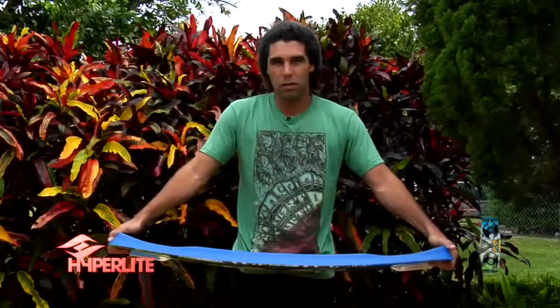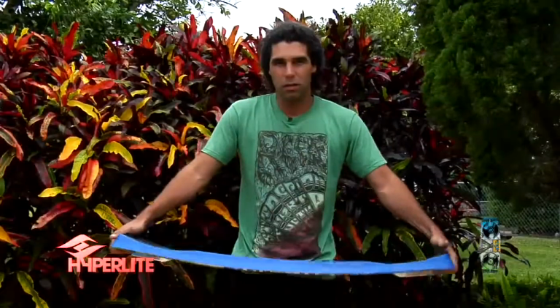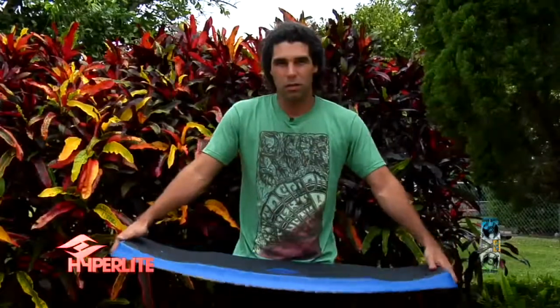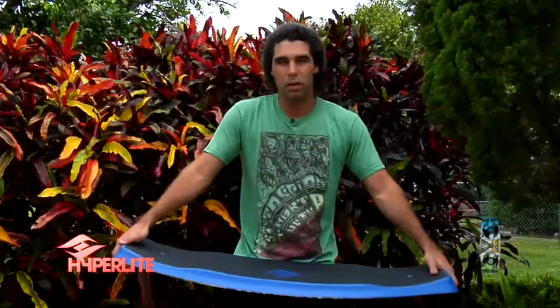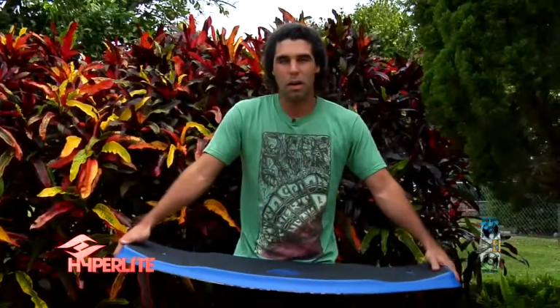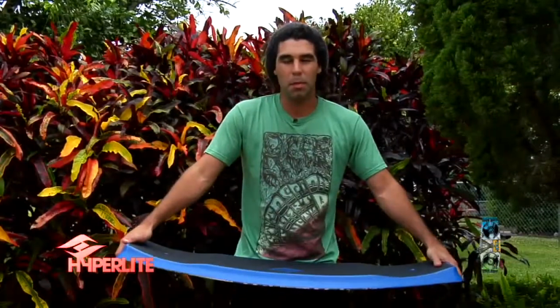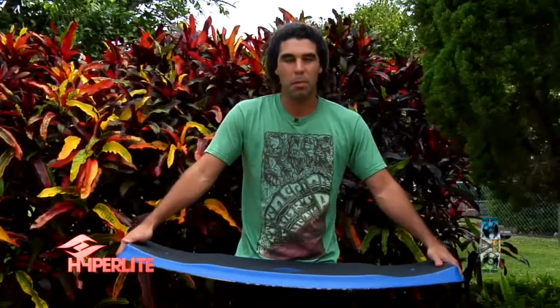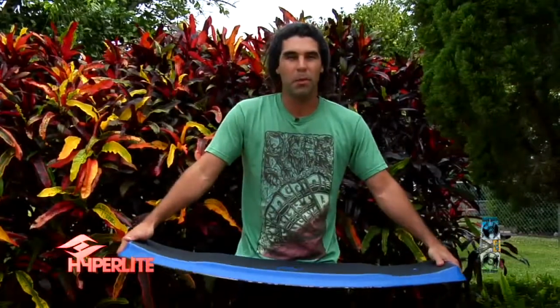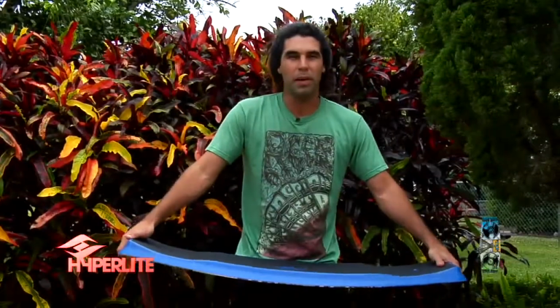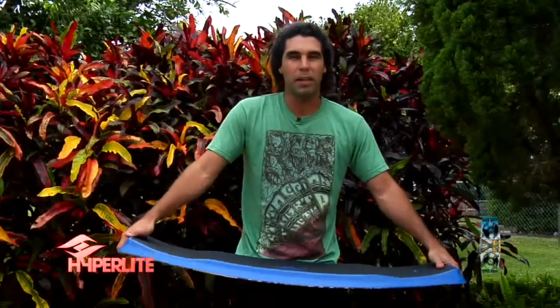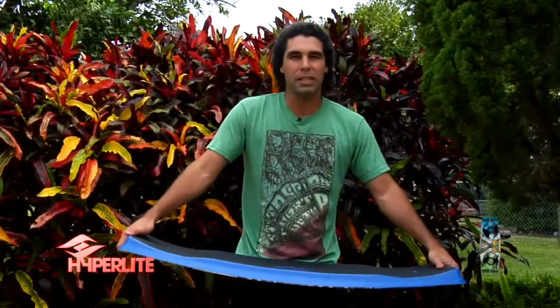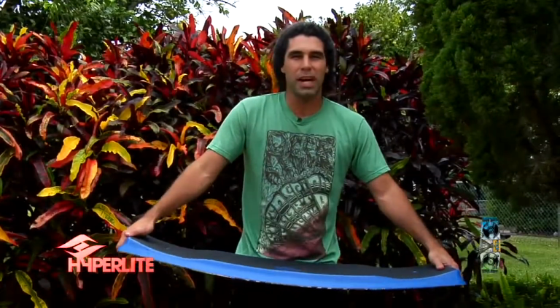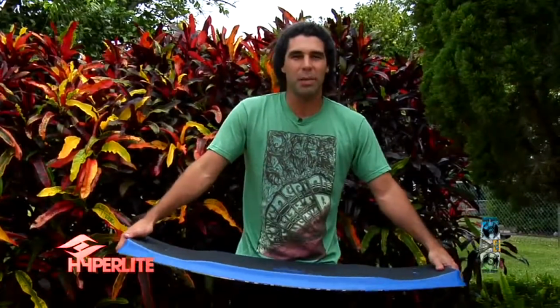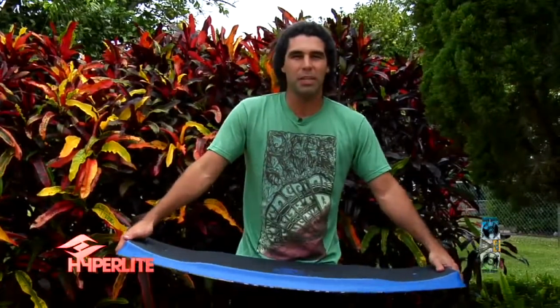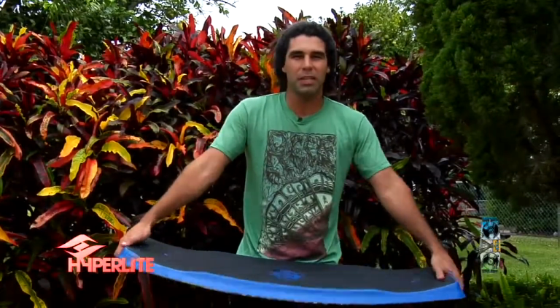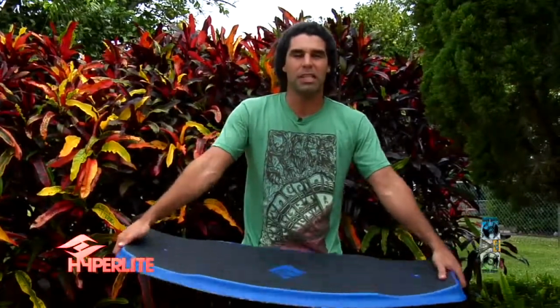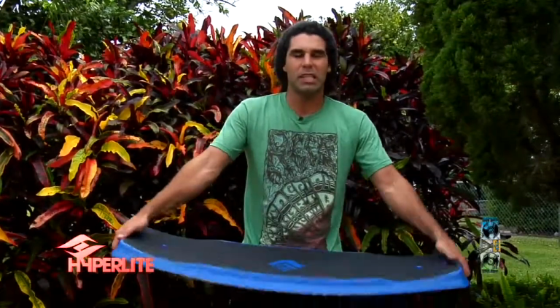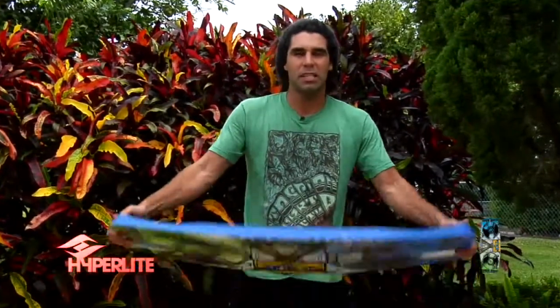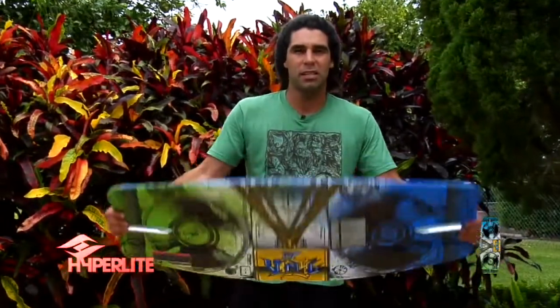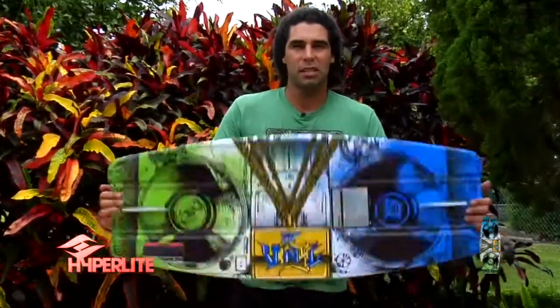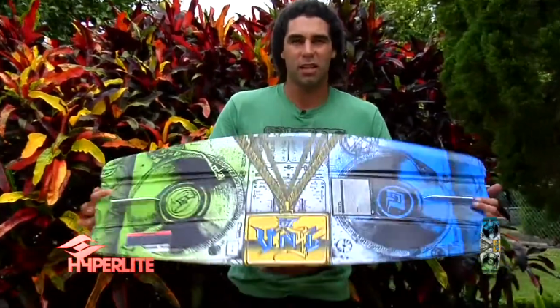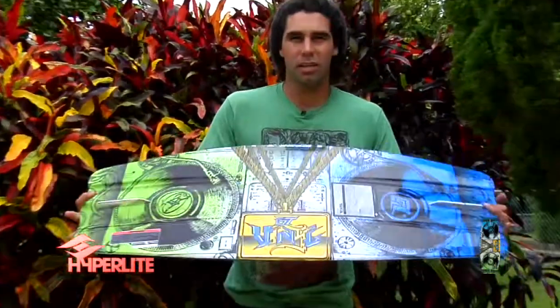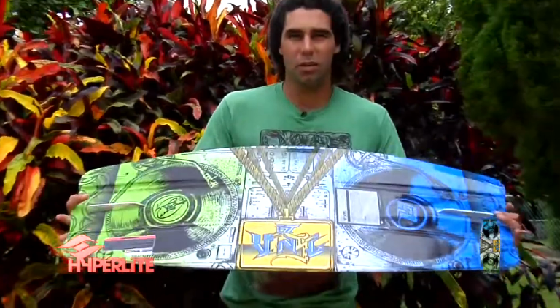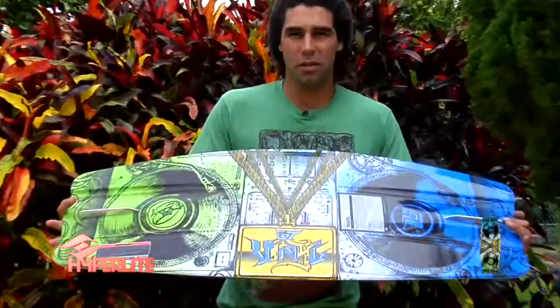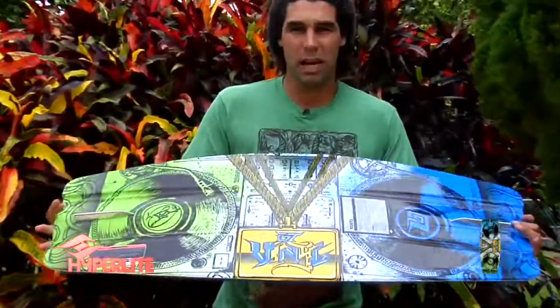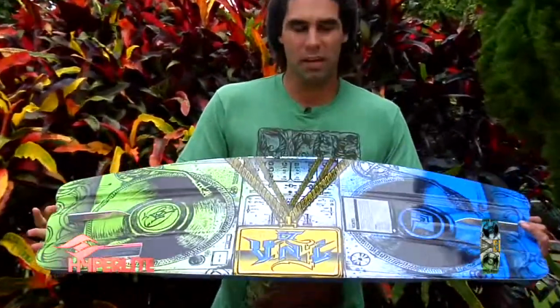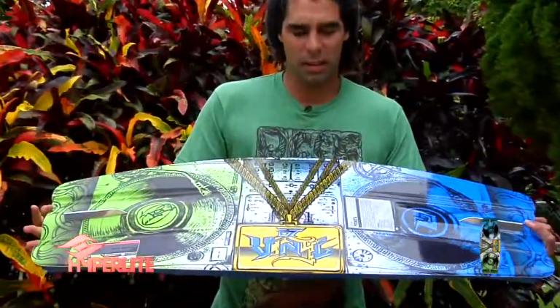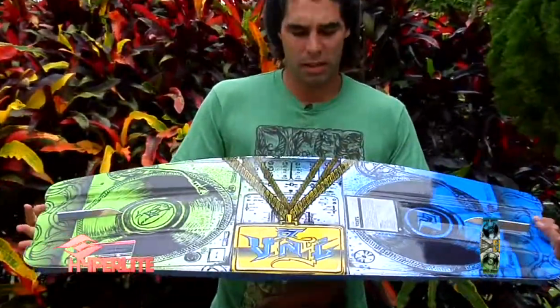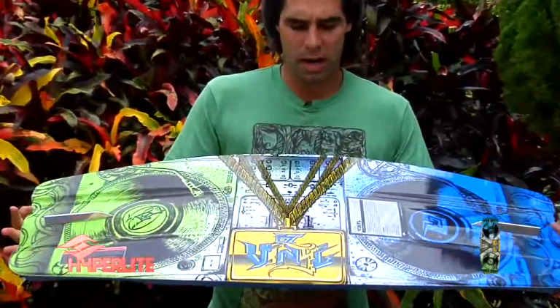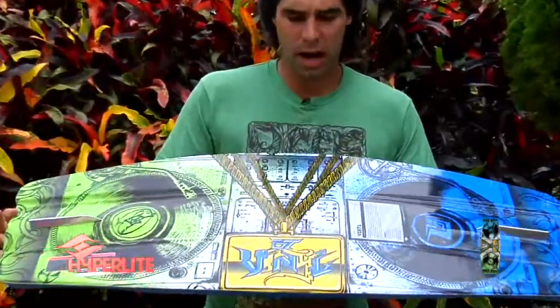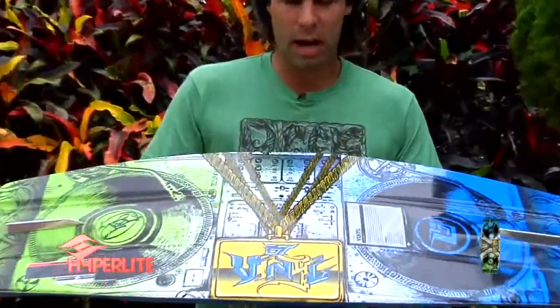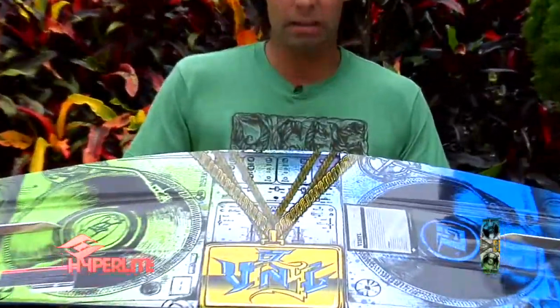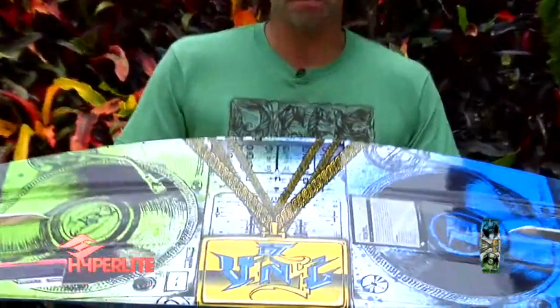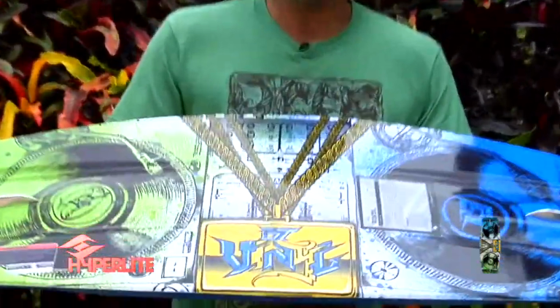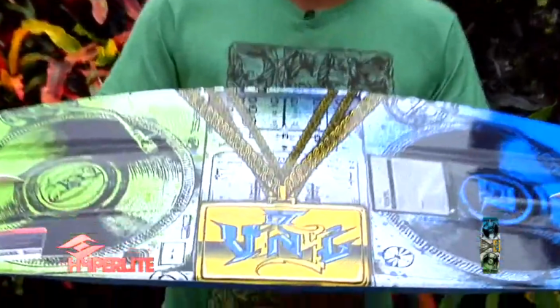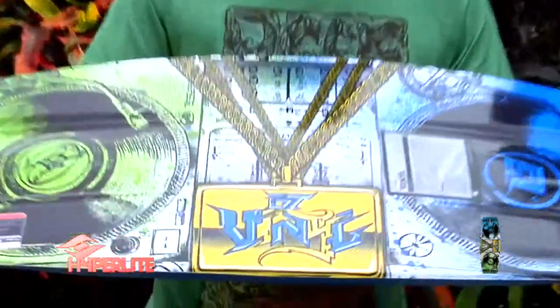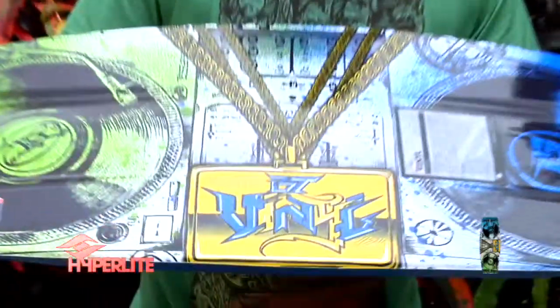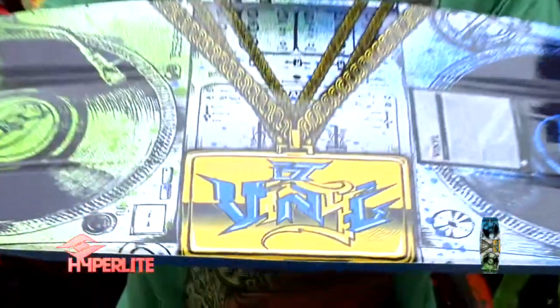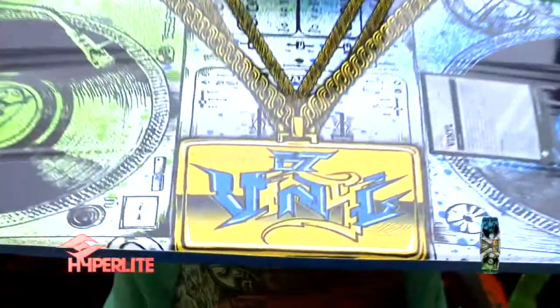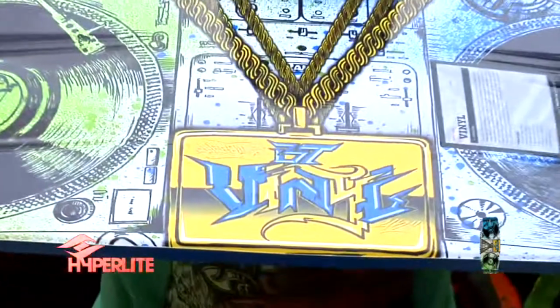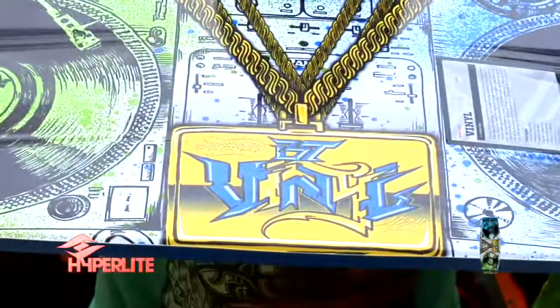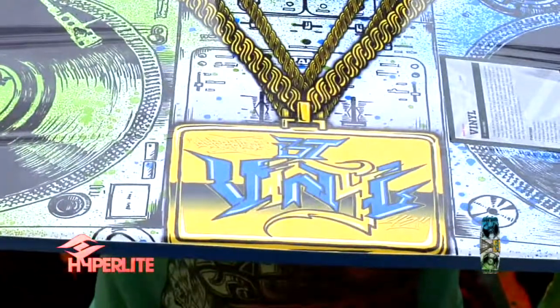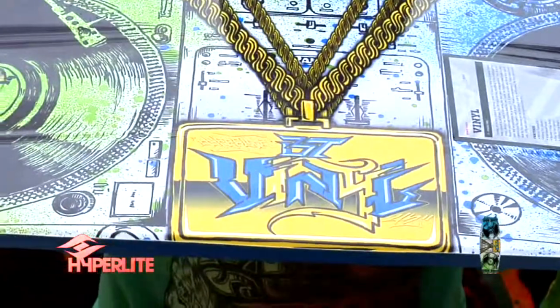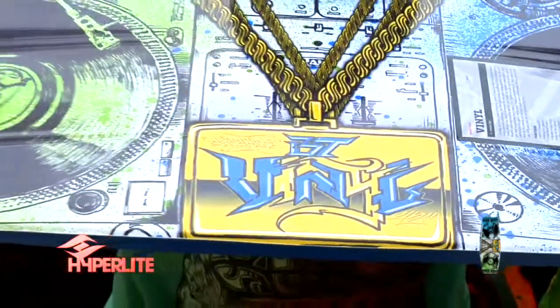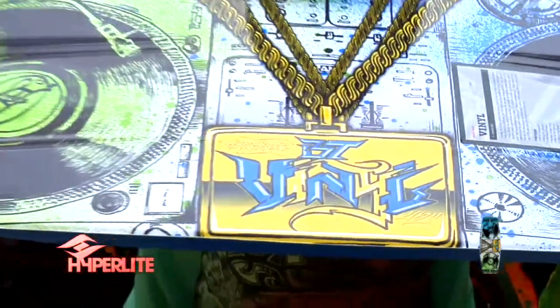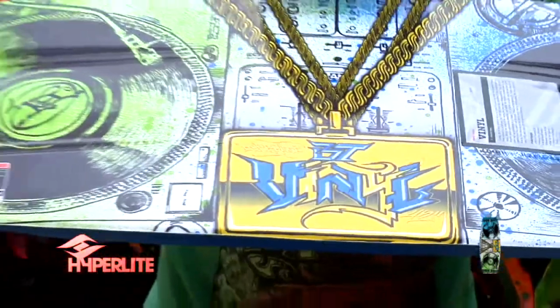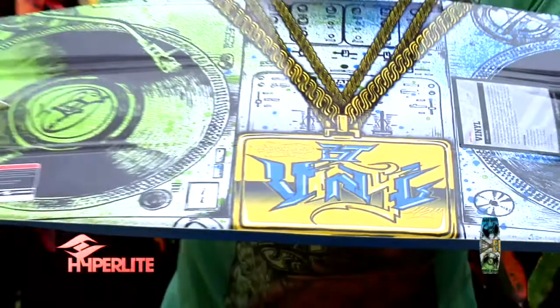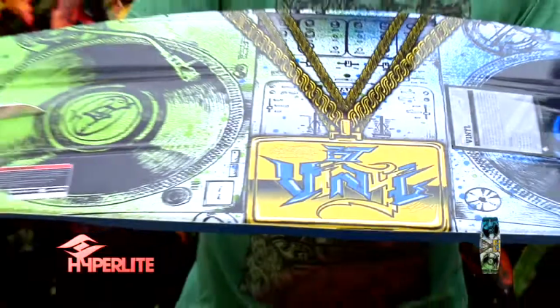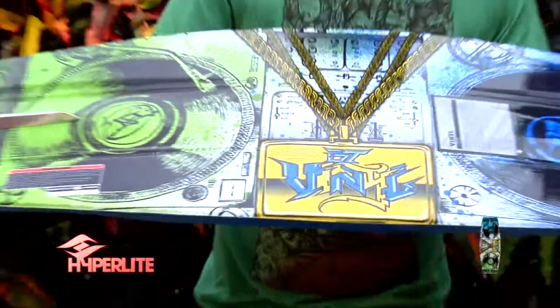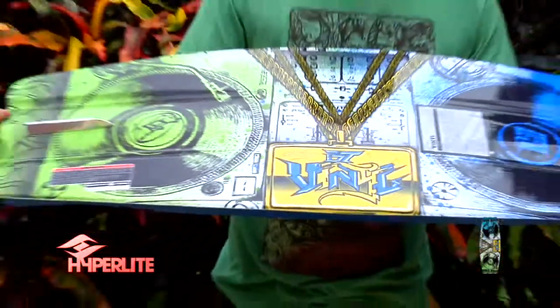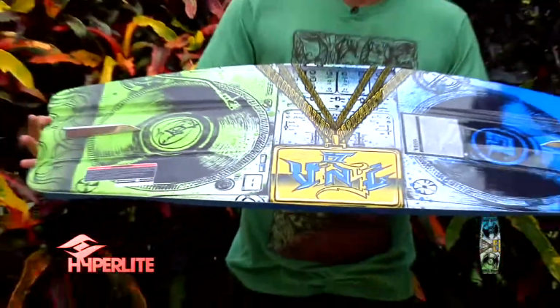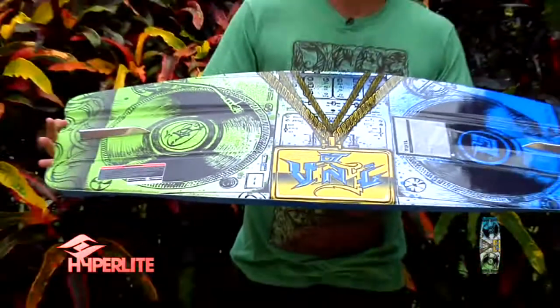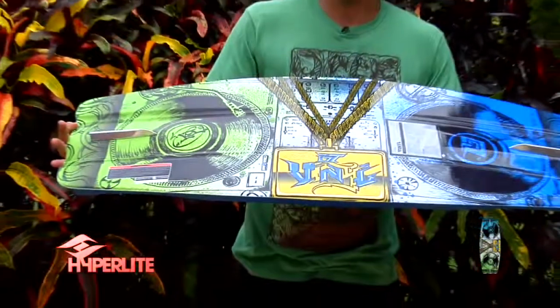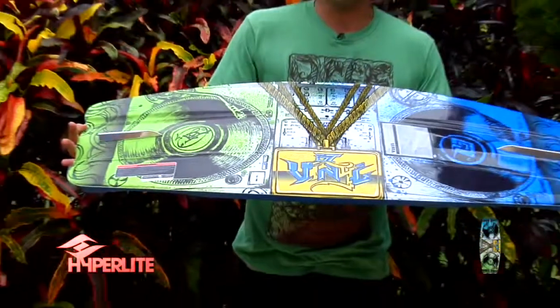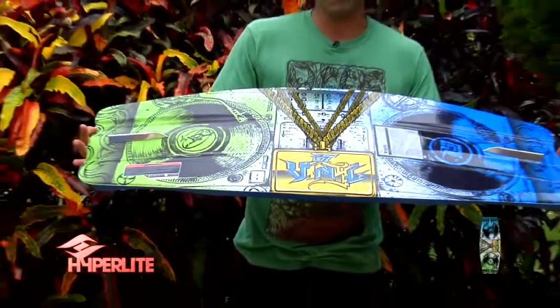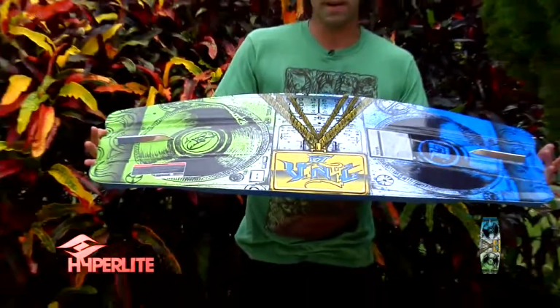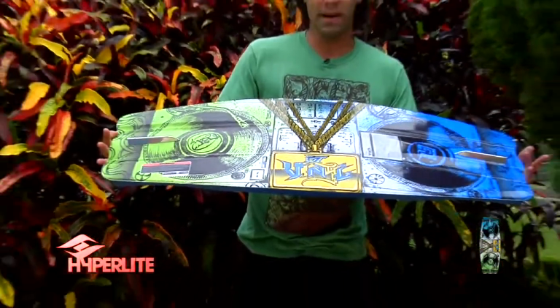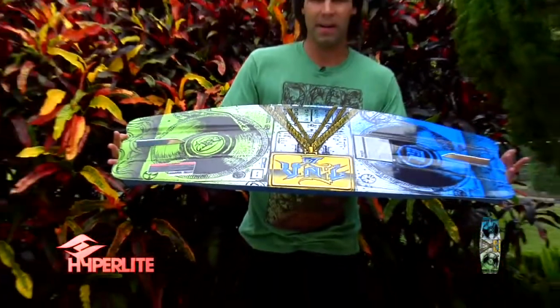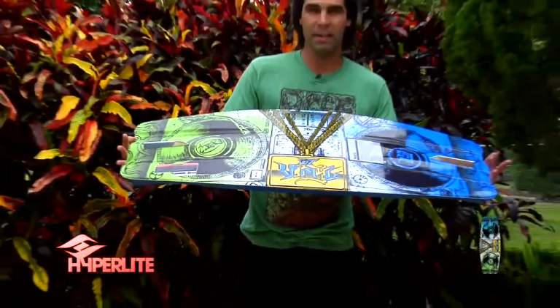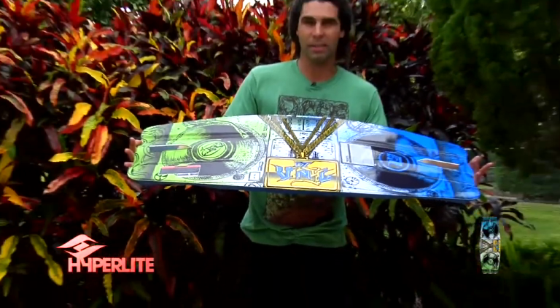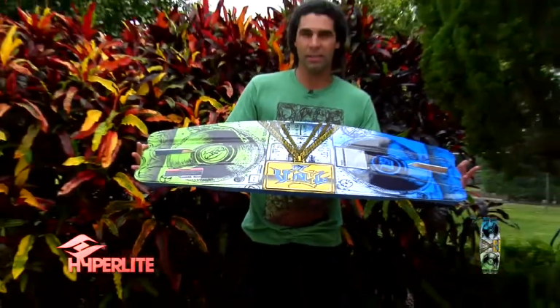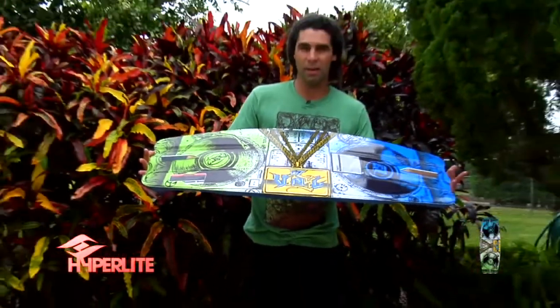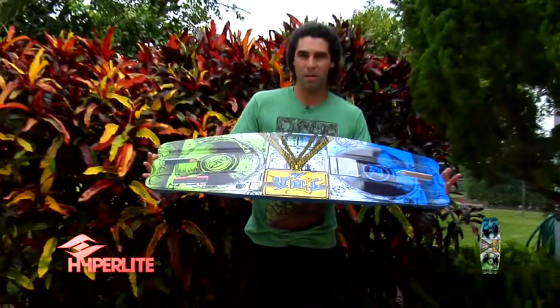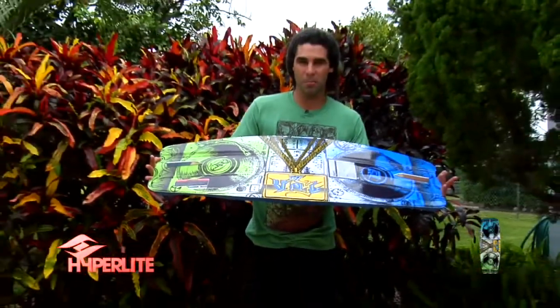What up, I'm Brandon Thomas, and this is the 2009 vinyl shaped by Aaron Stump.